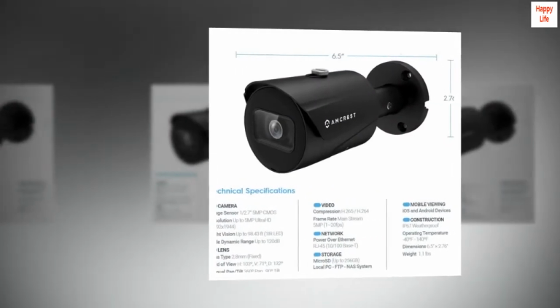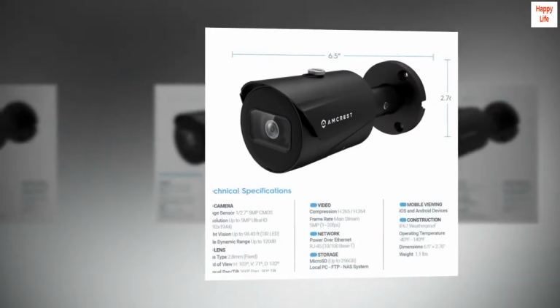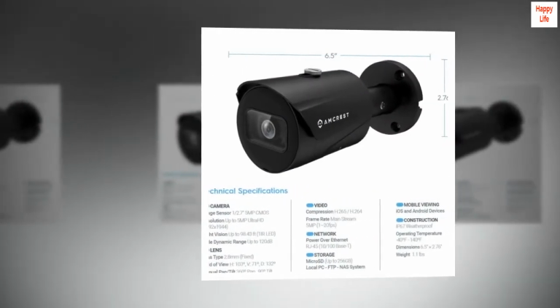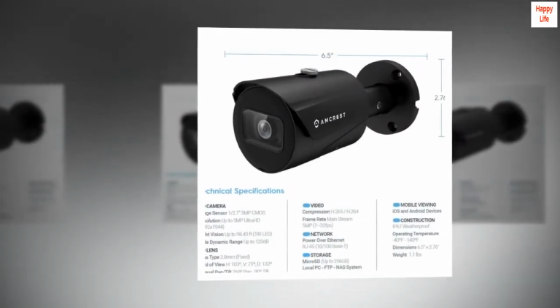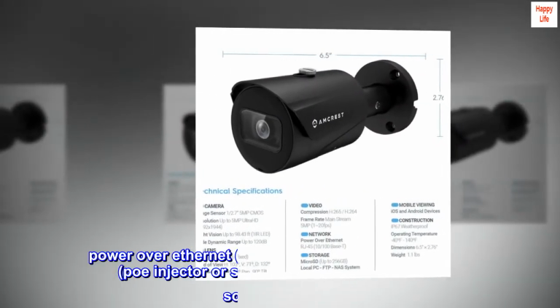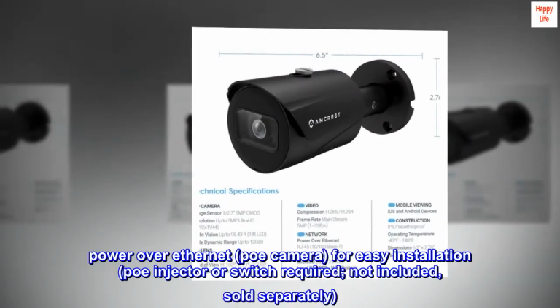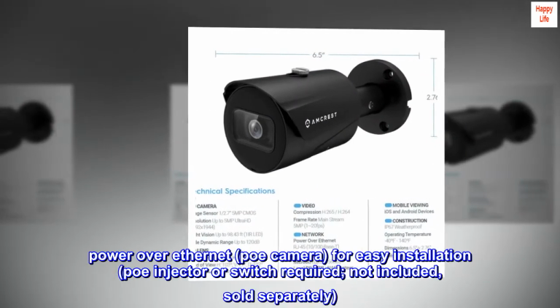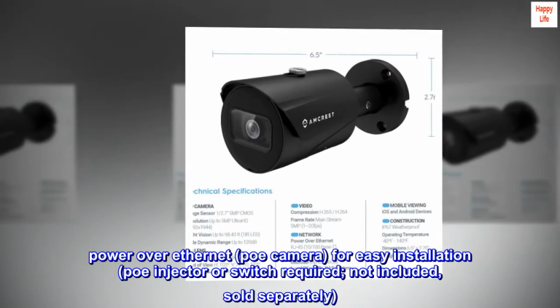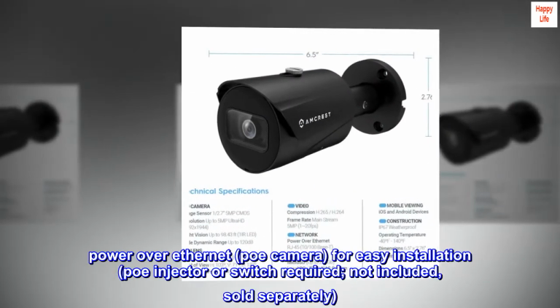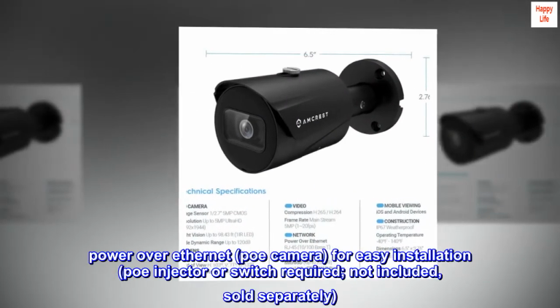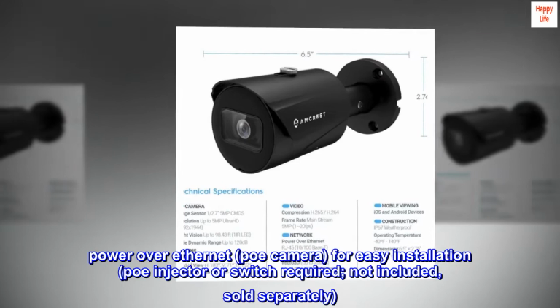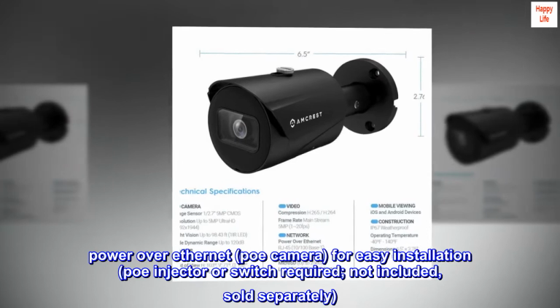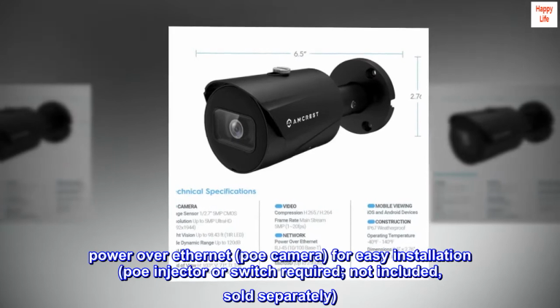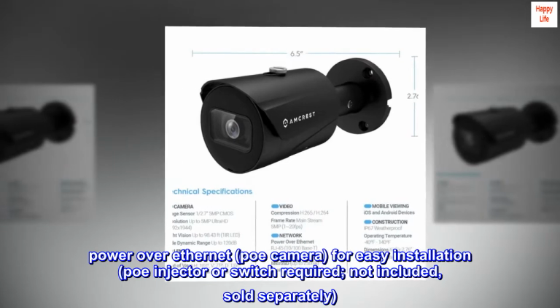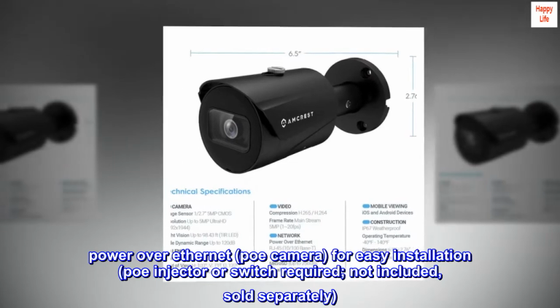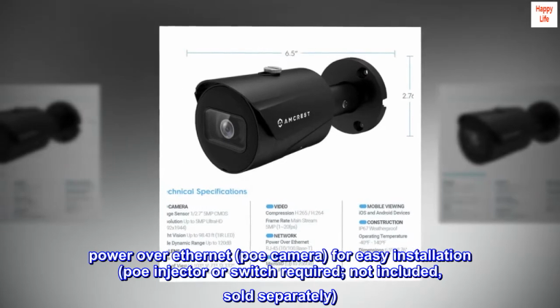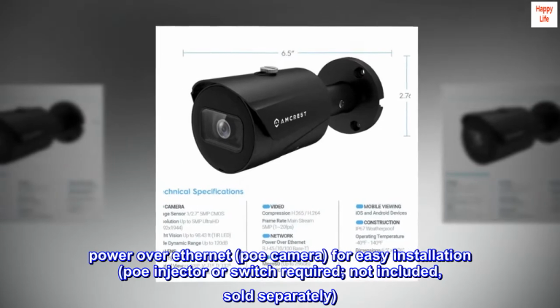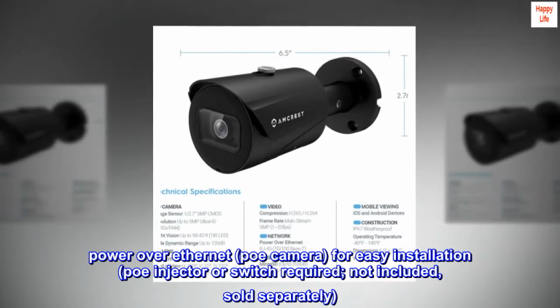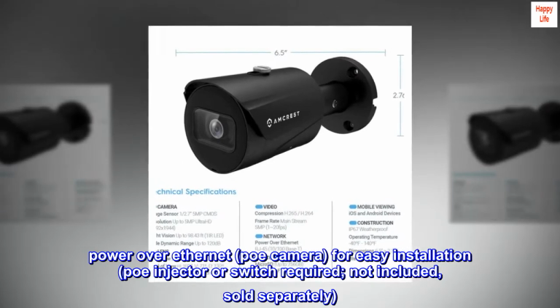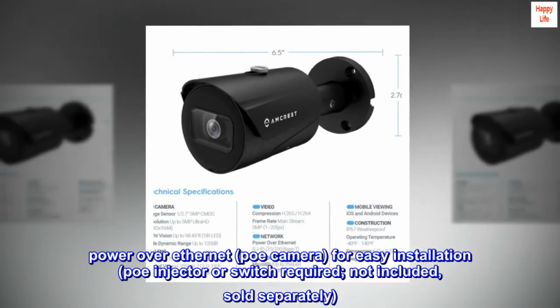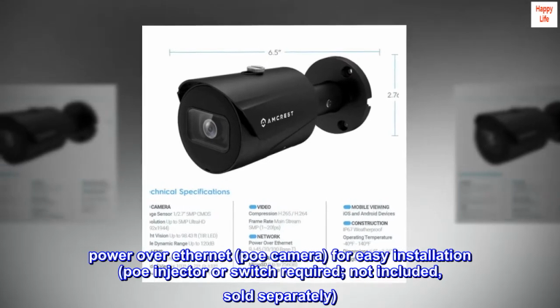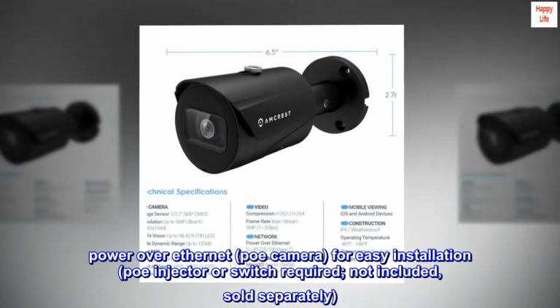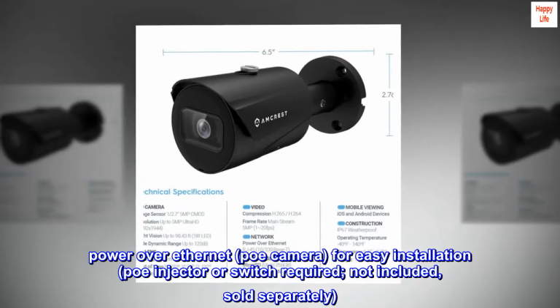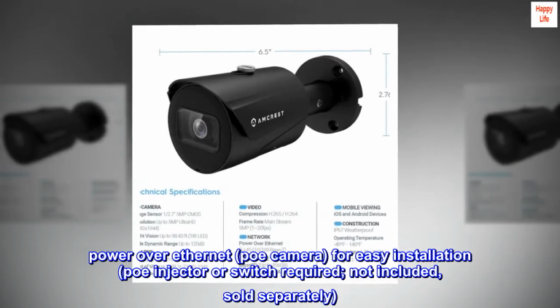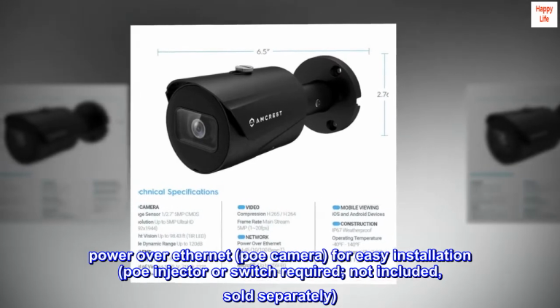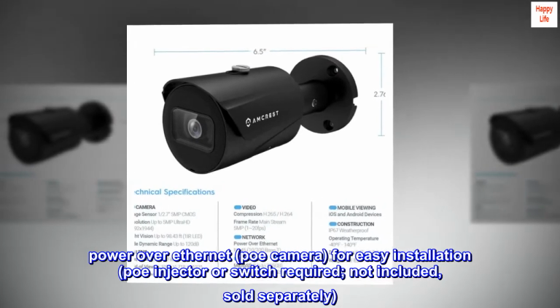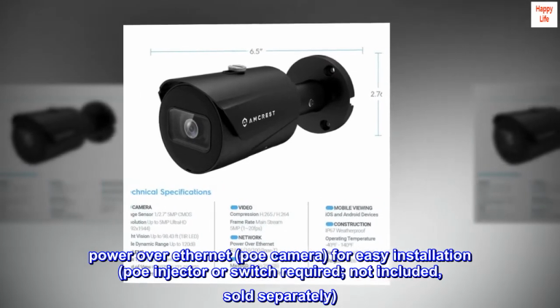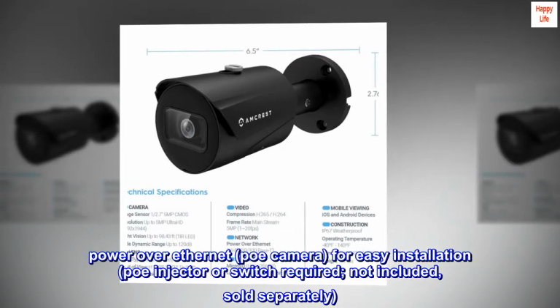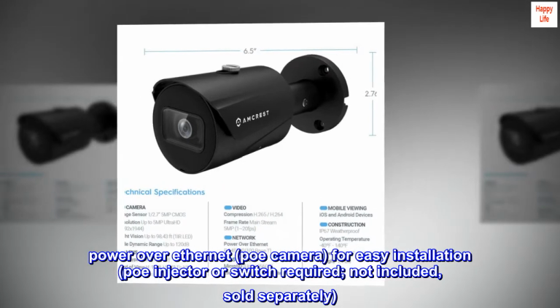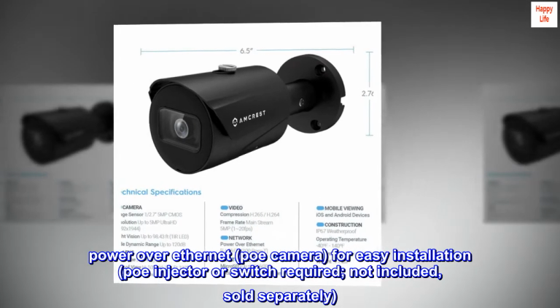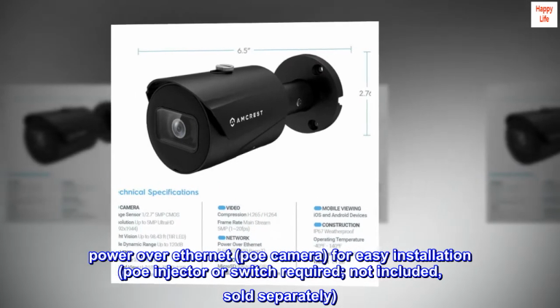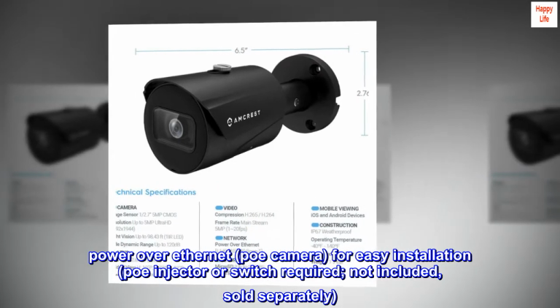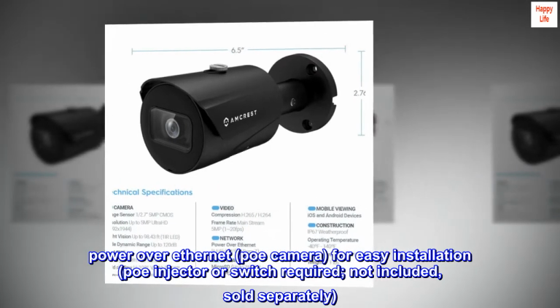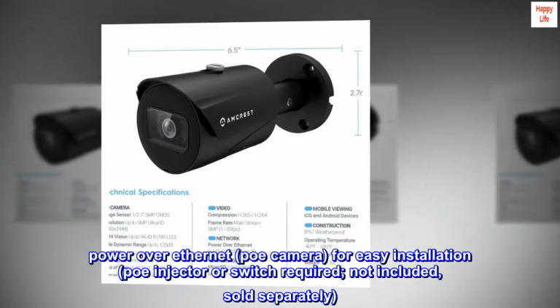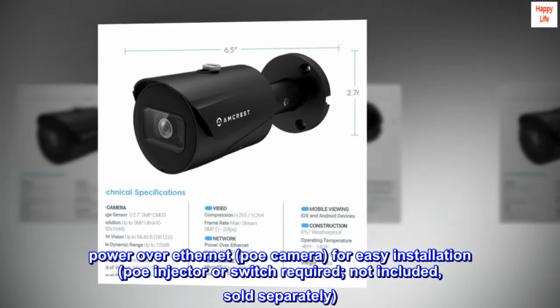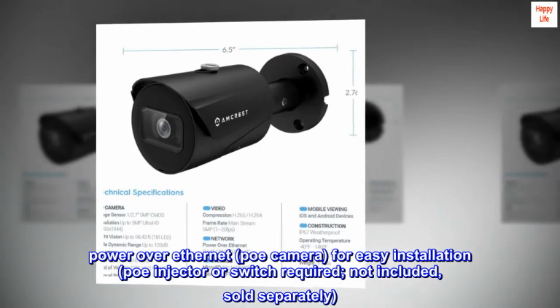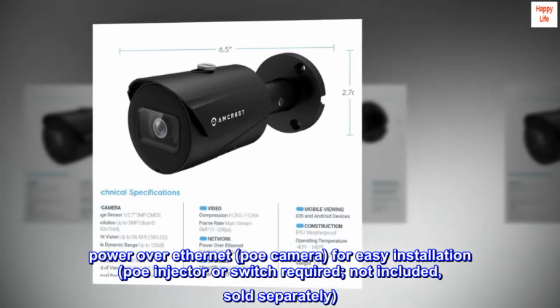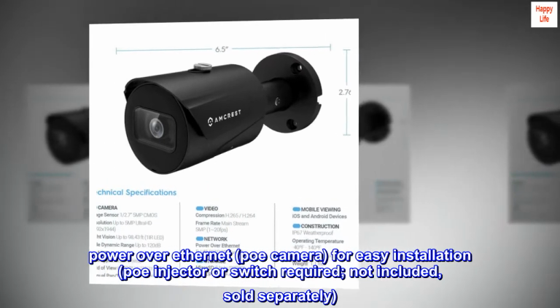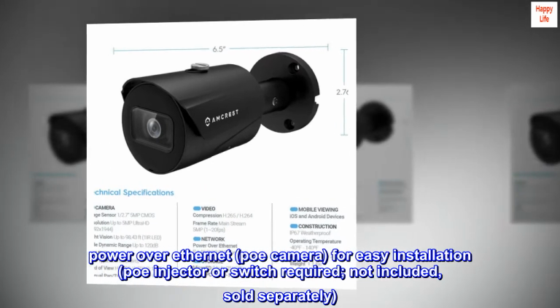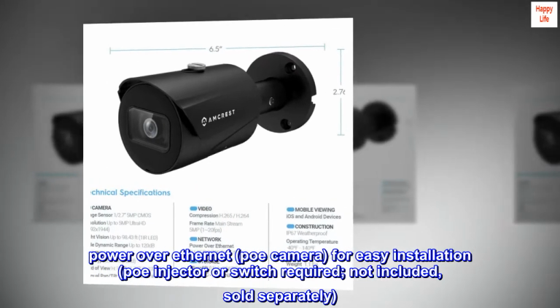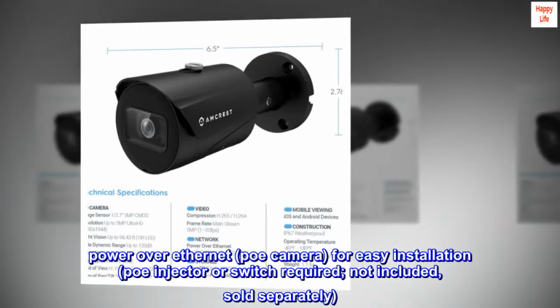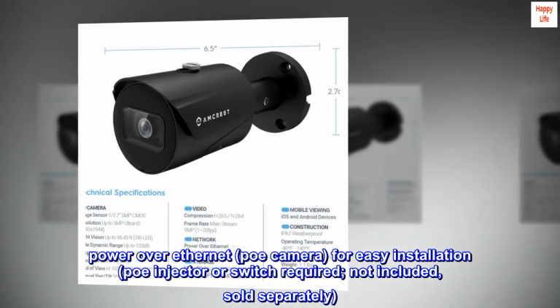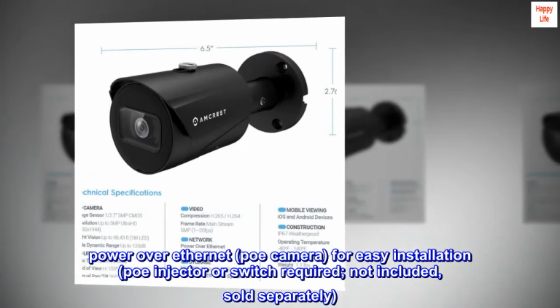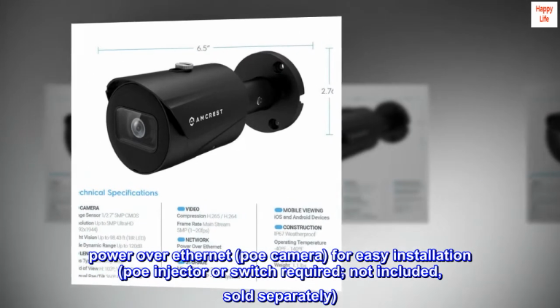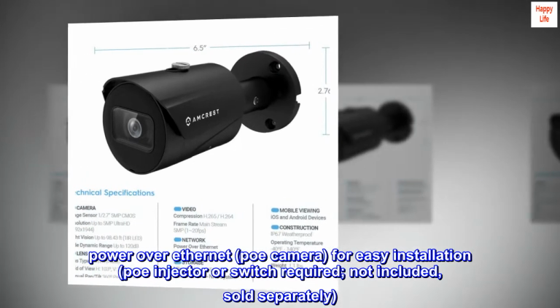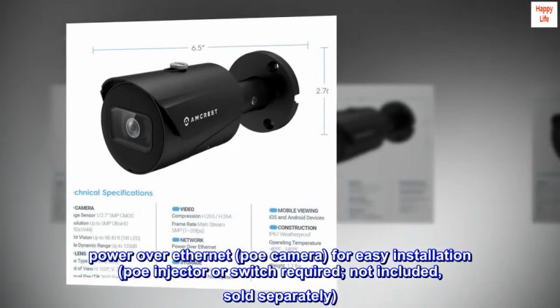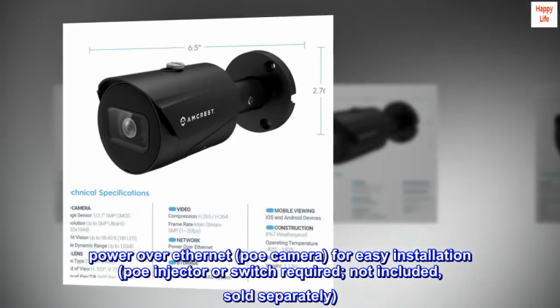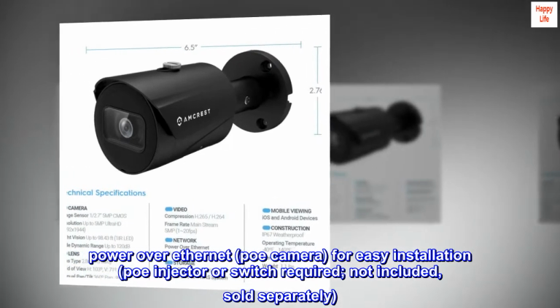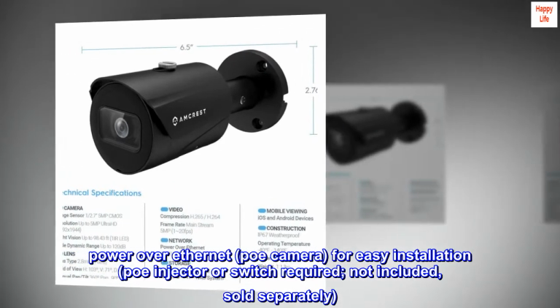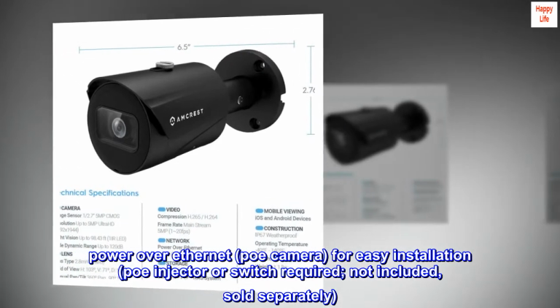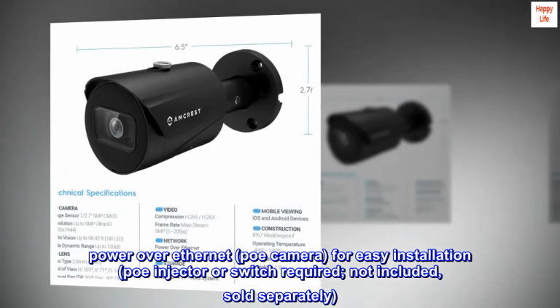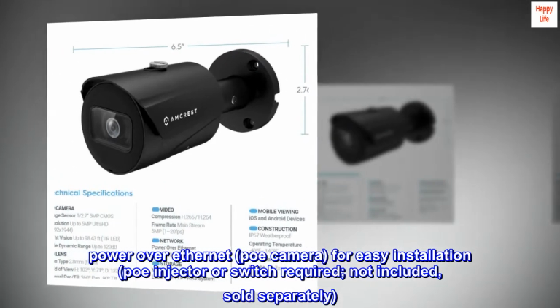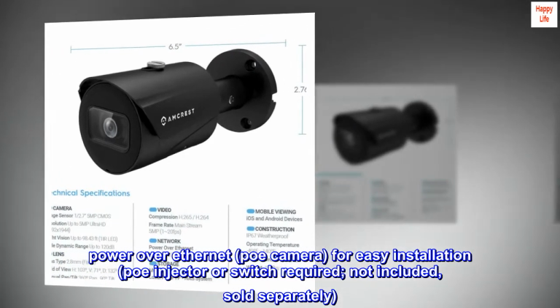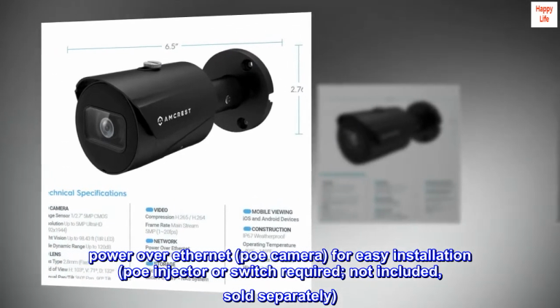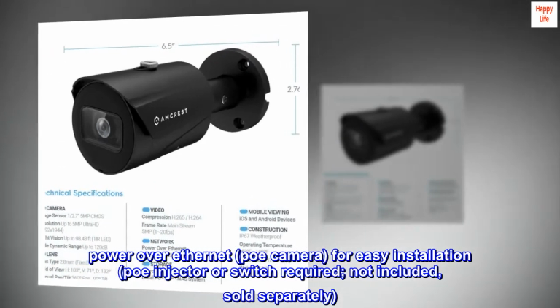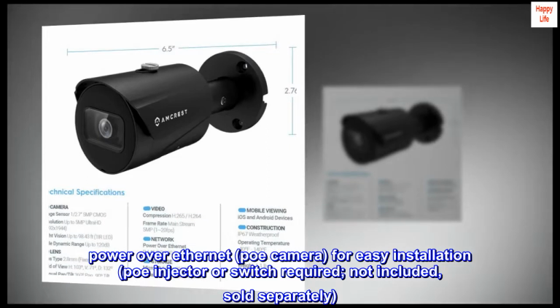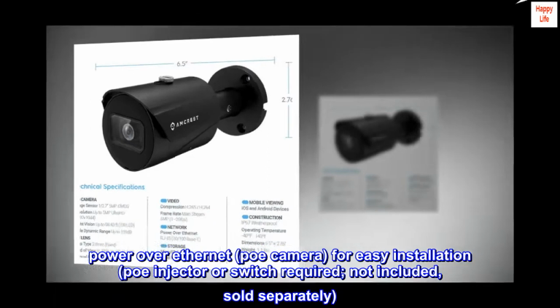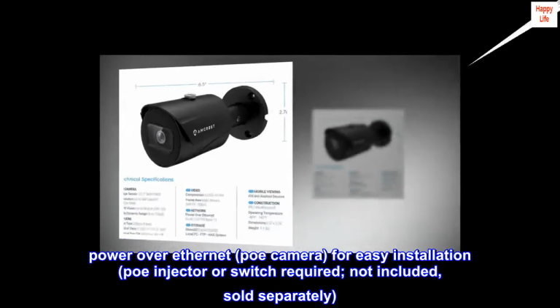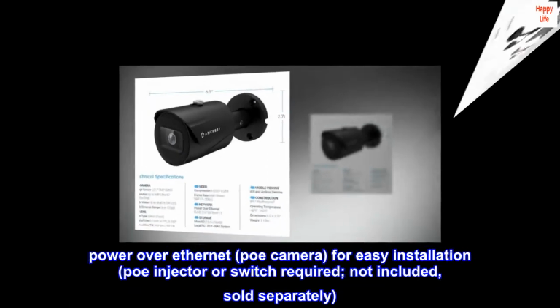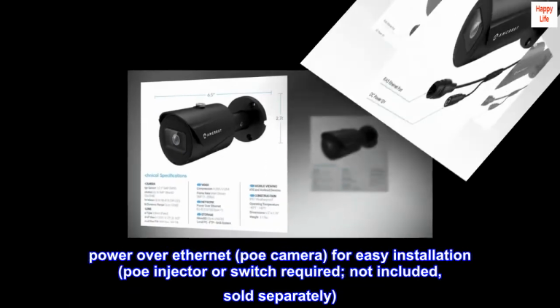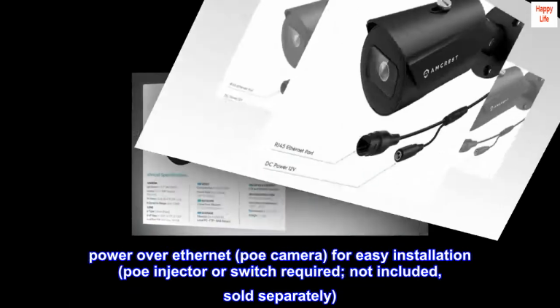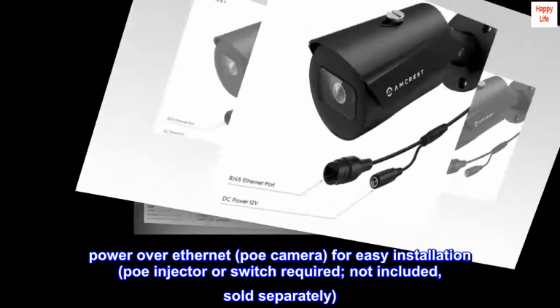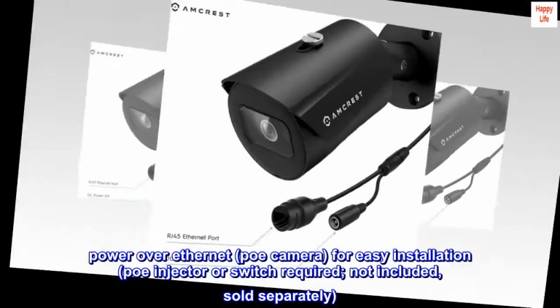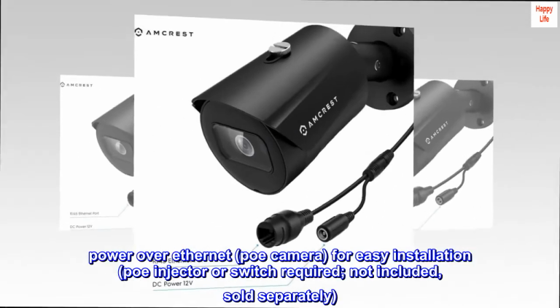Power over Ethernet PoE camera for easy installation. A PoE injector or switch is required, not included — sold separately.